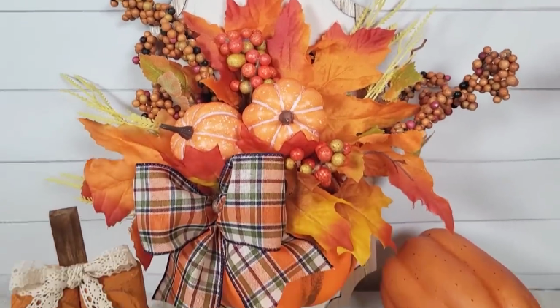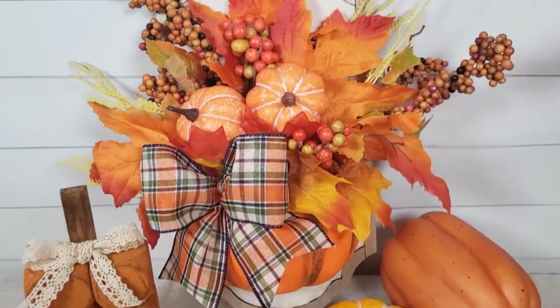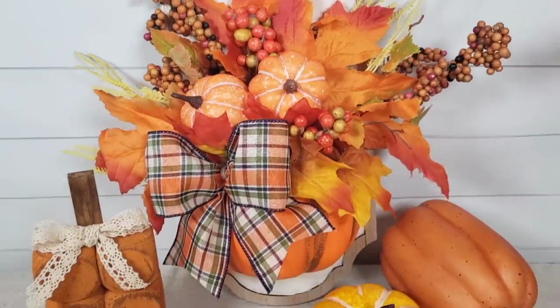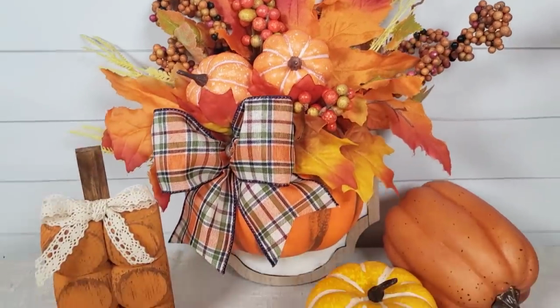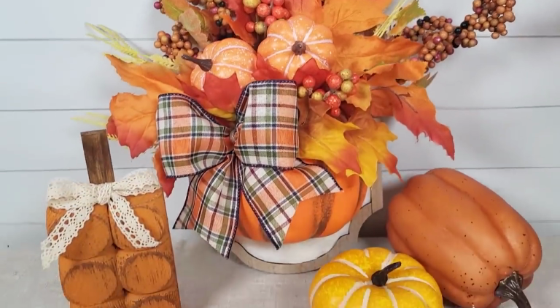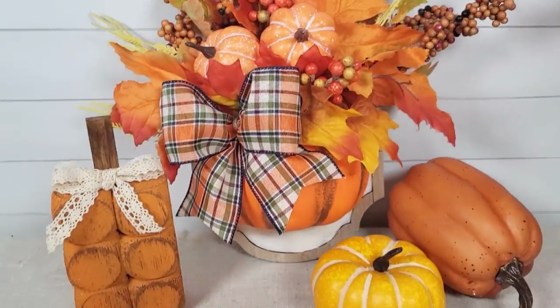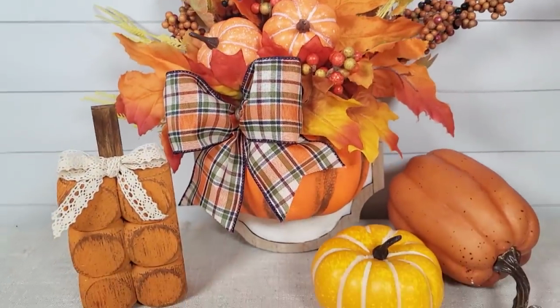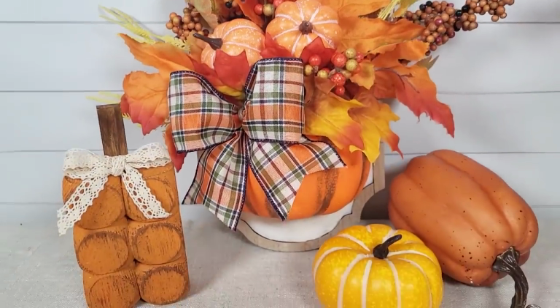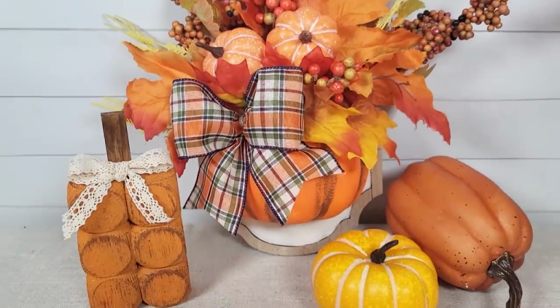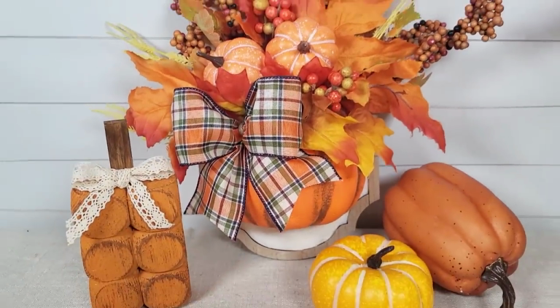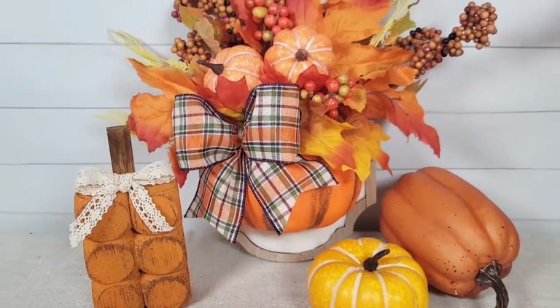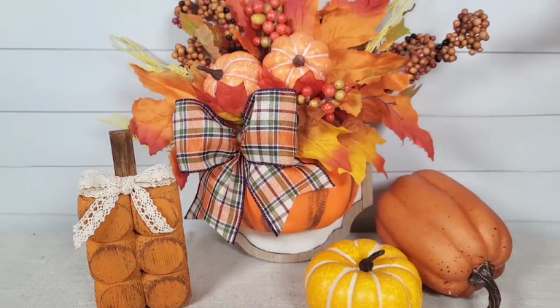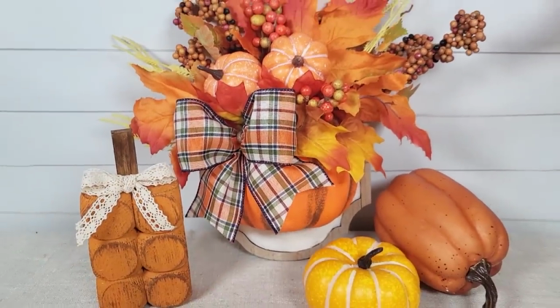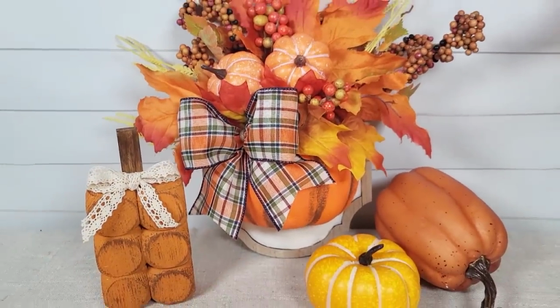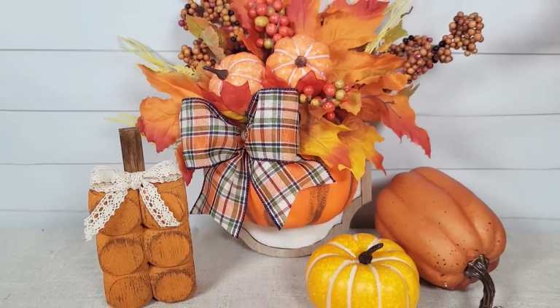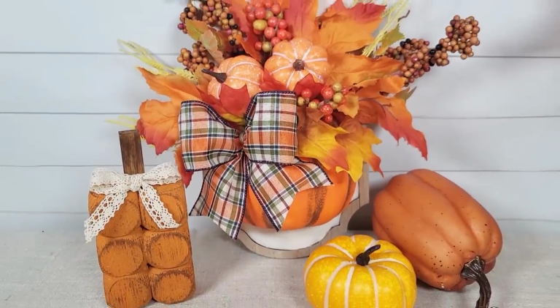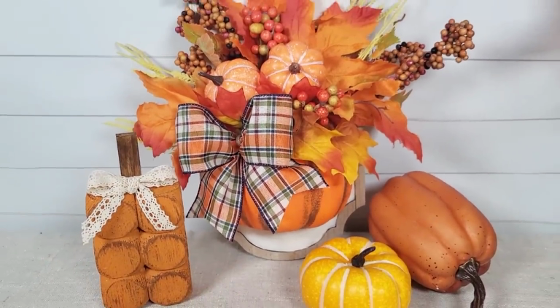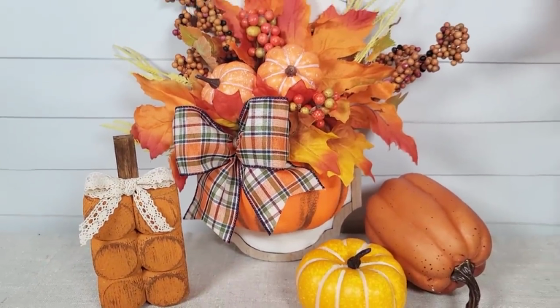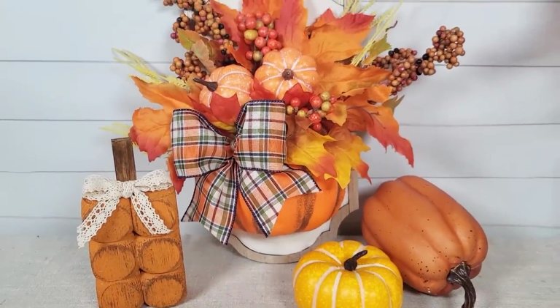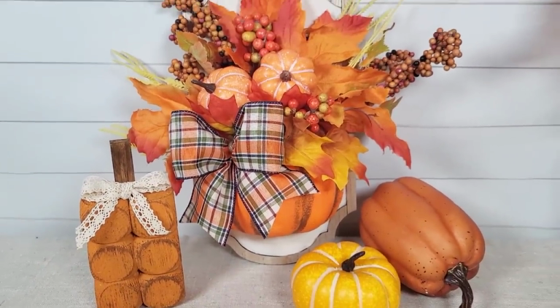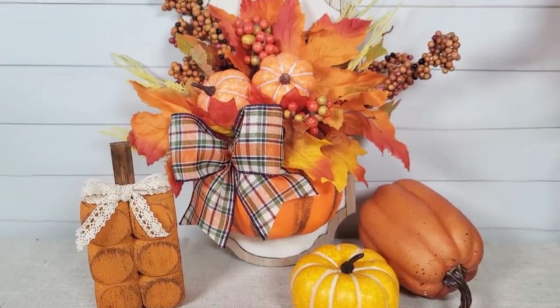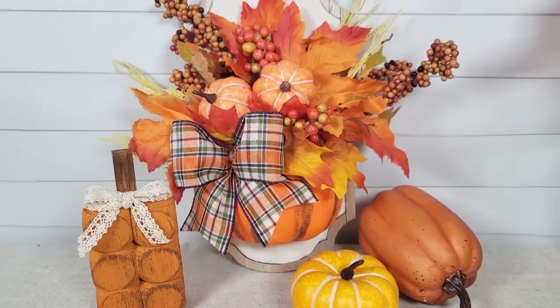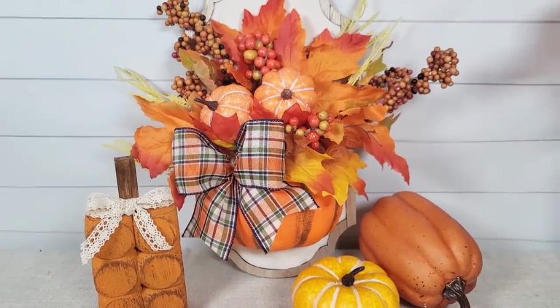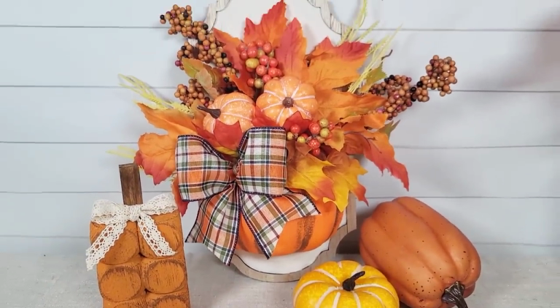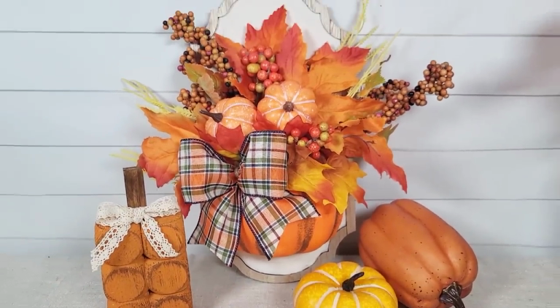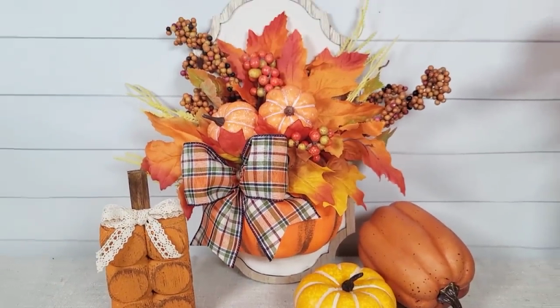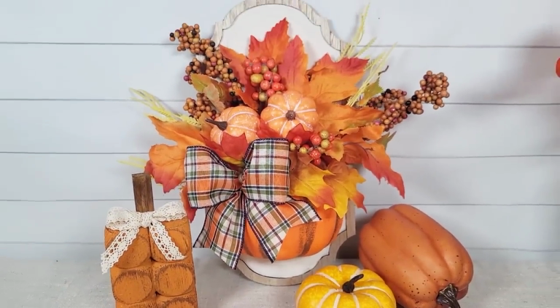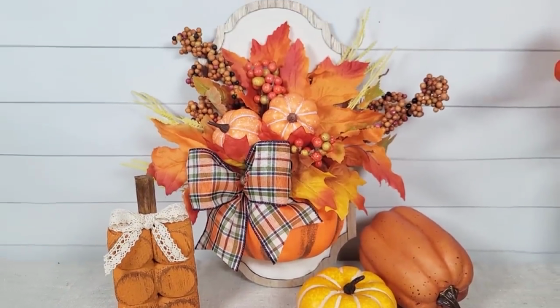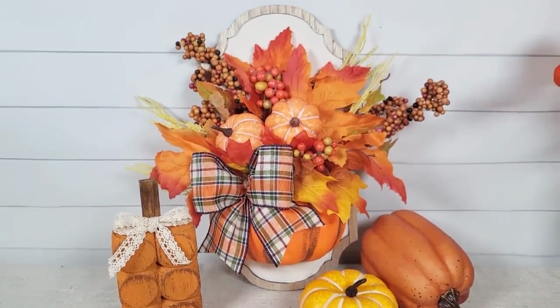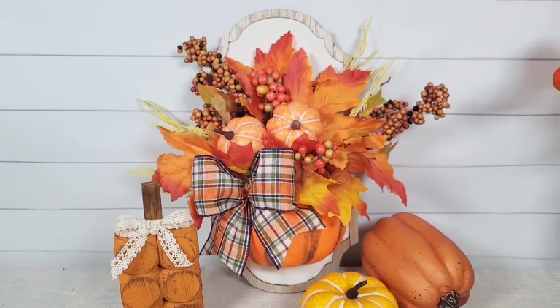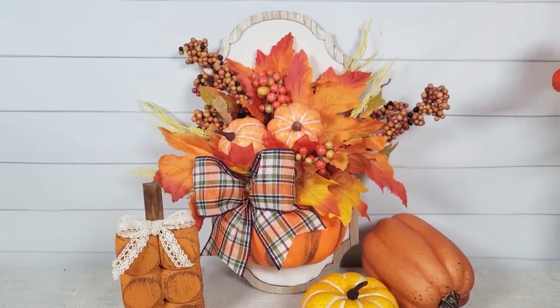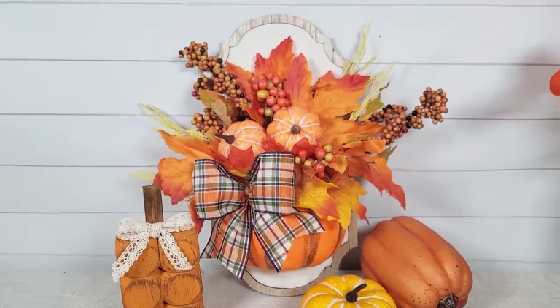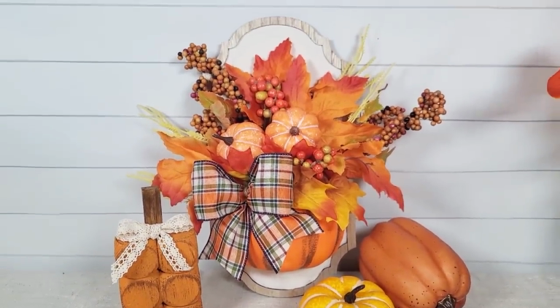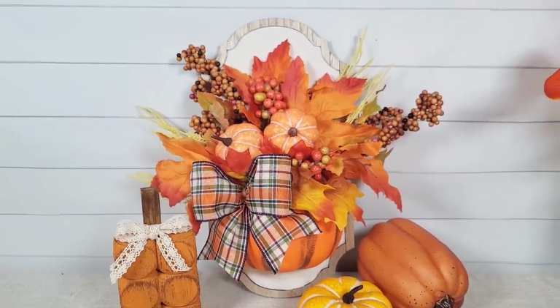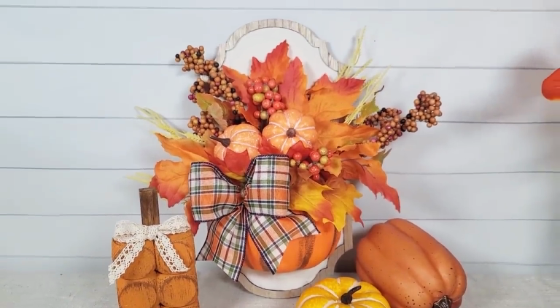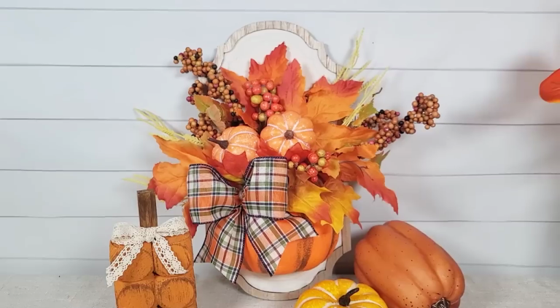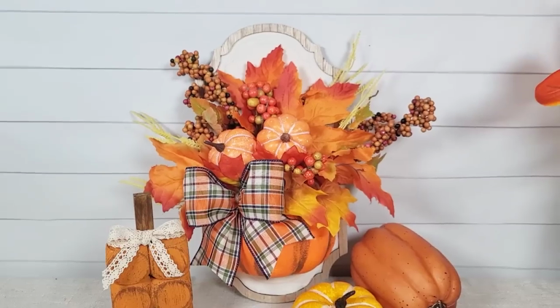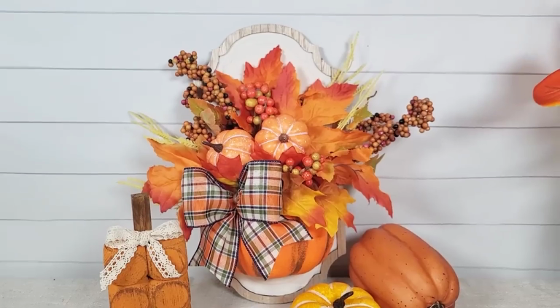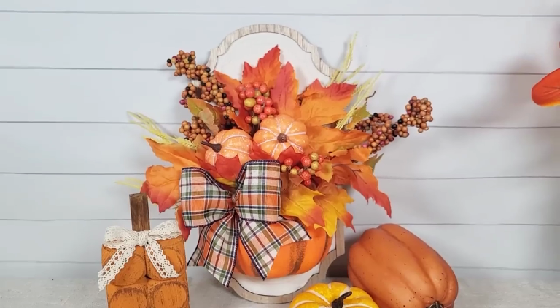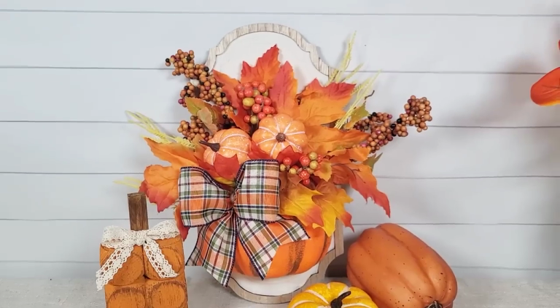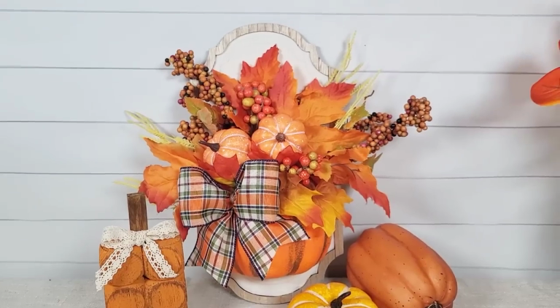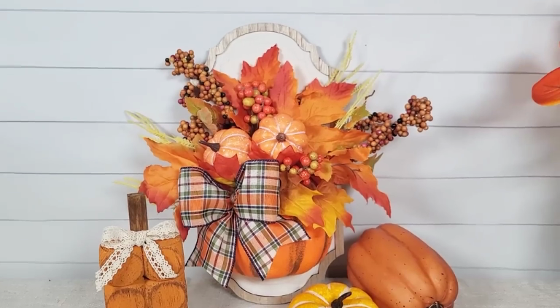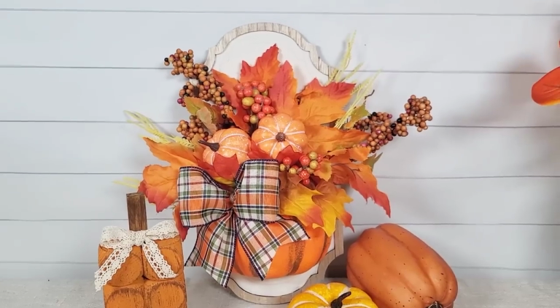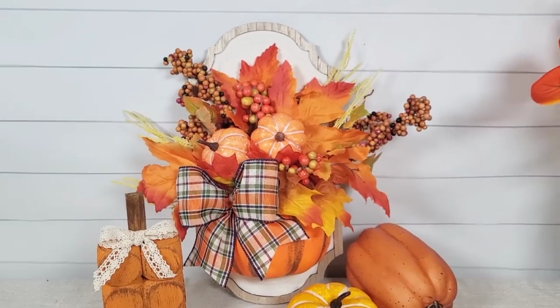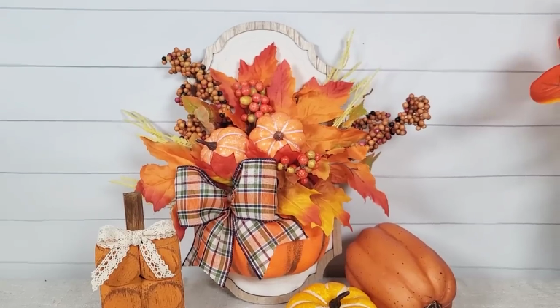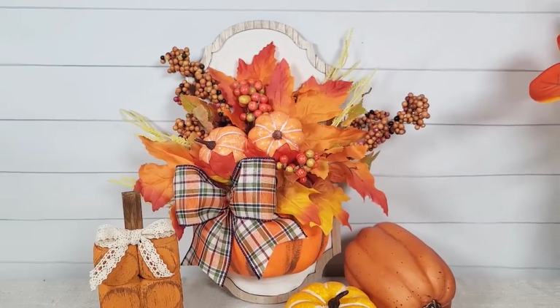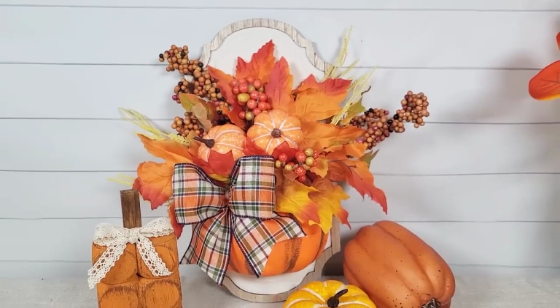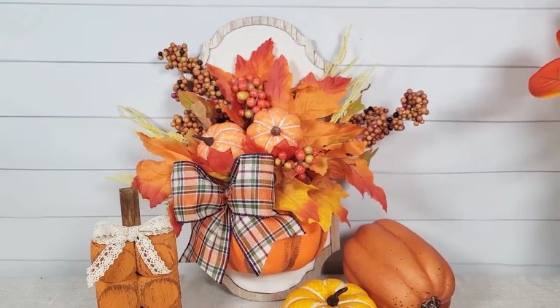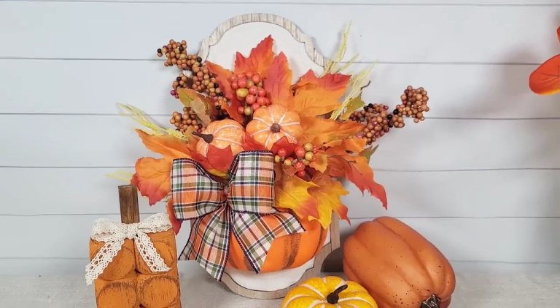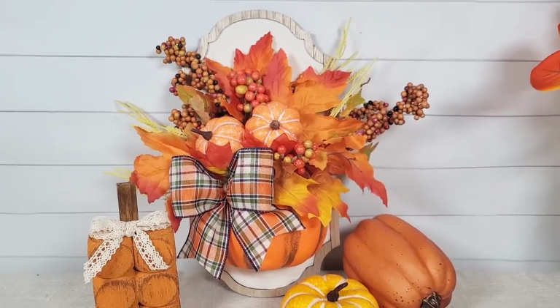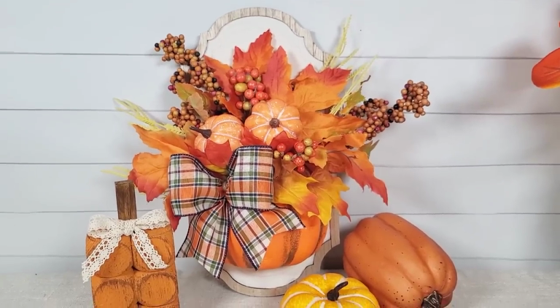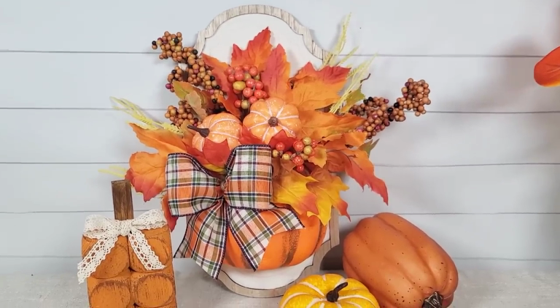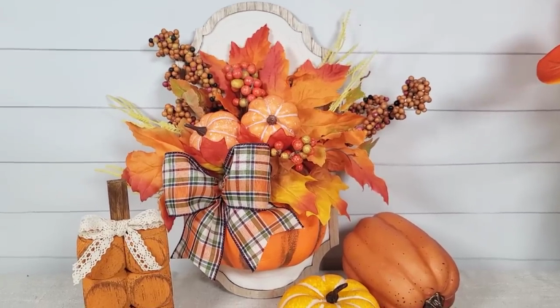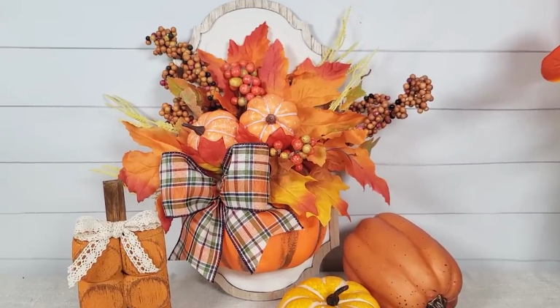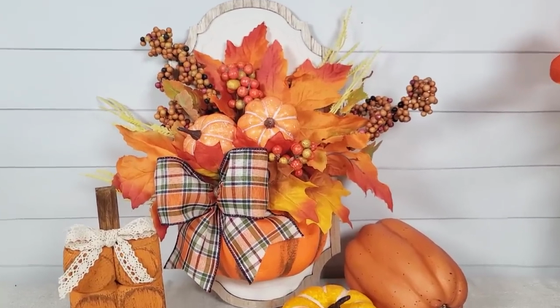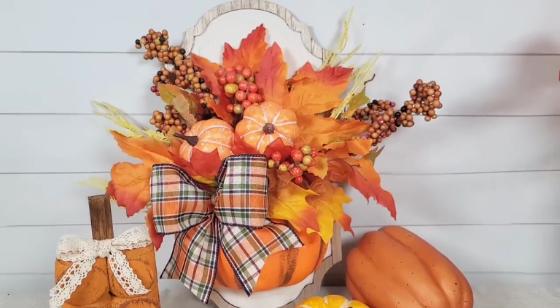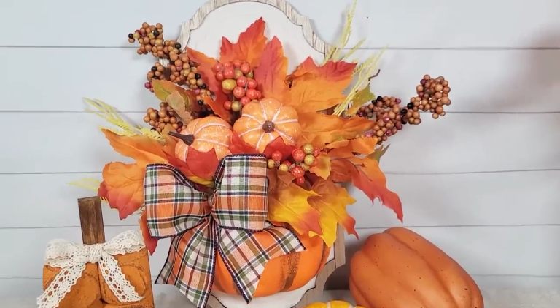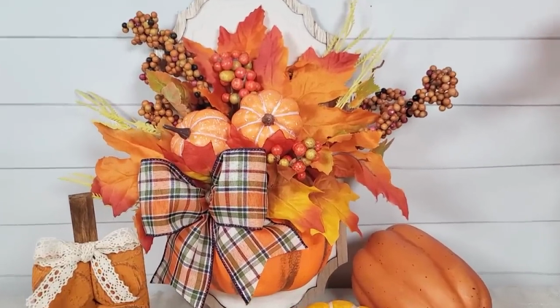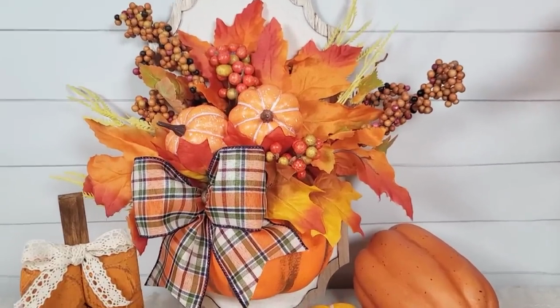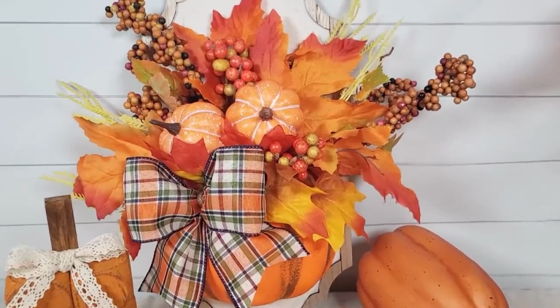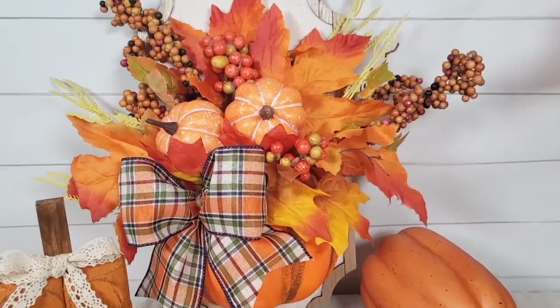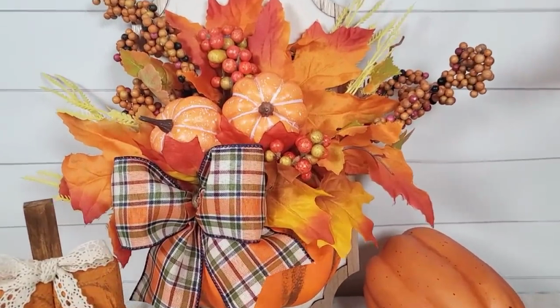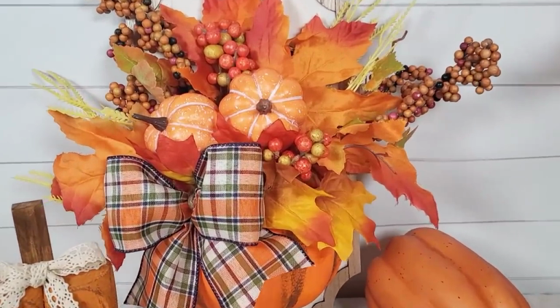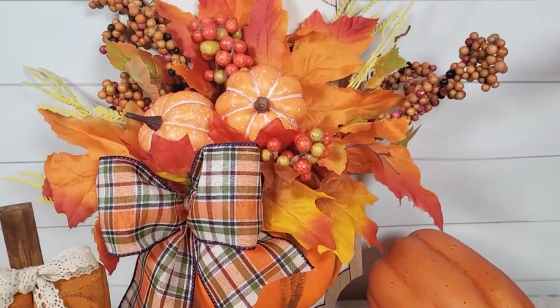This DIY is so customizable to your color scheme. You can make it however you like and I hope that you enjoy it.